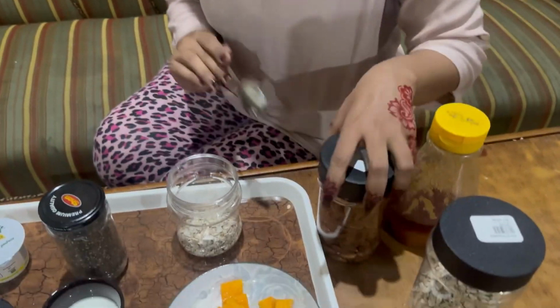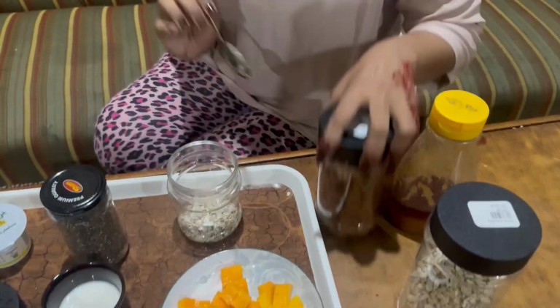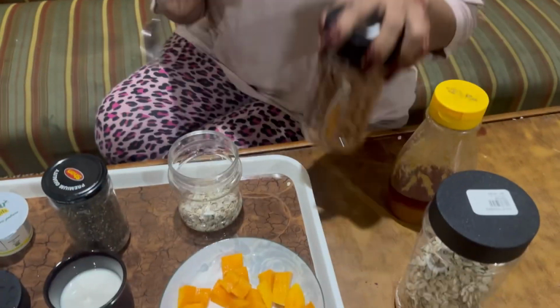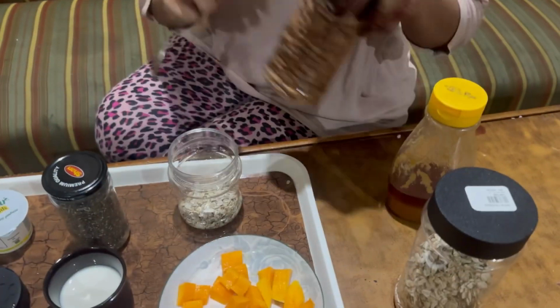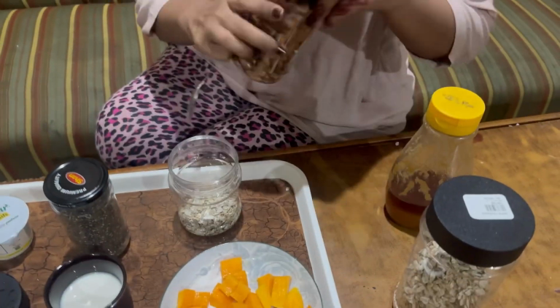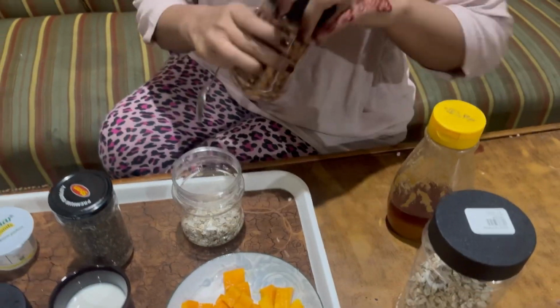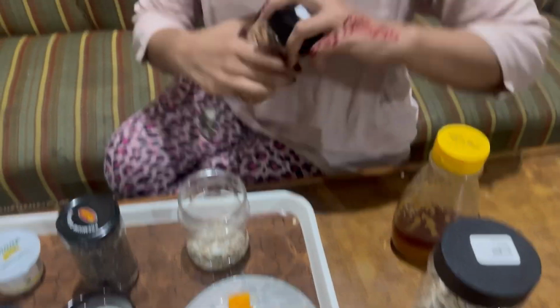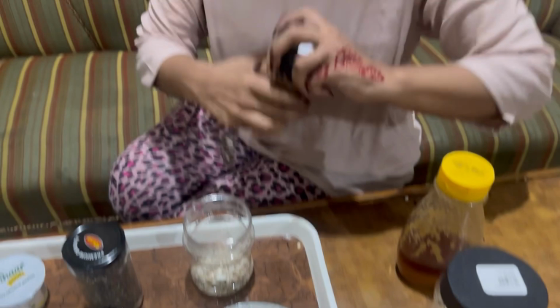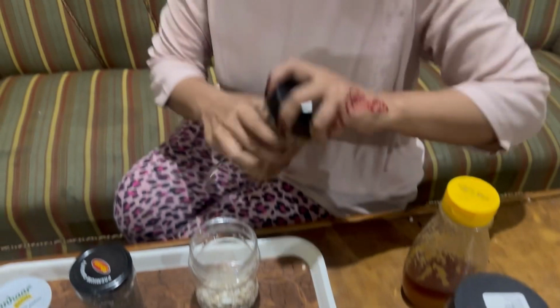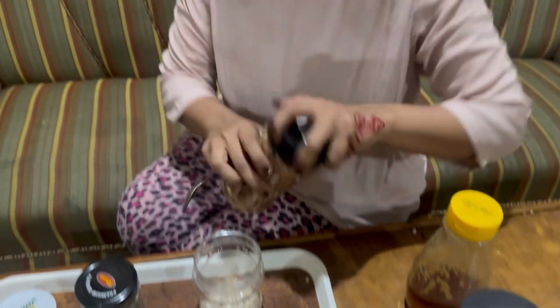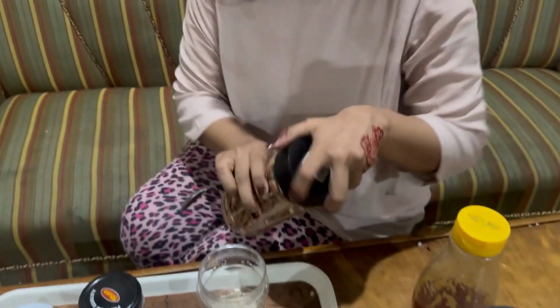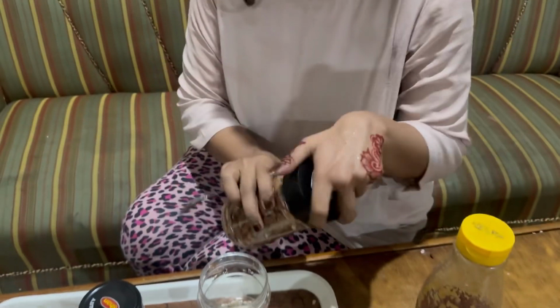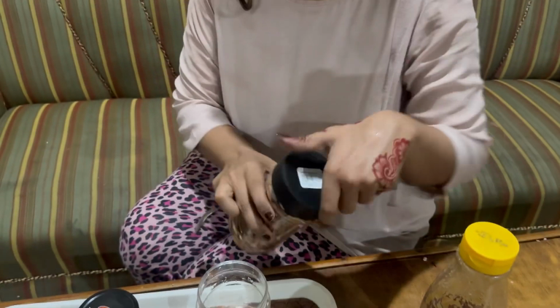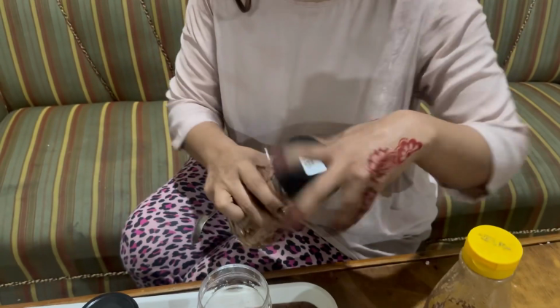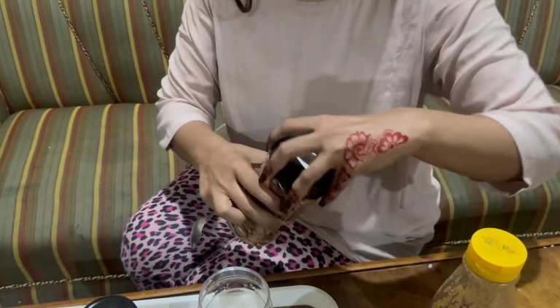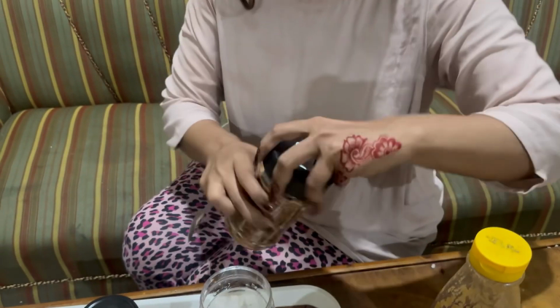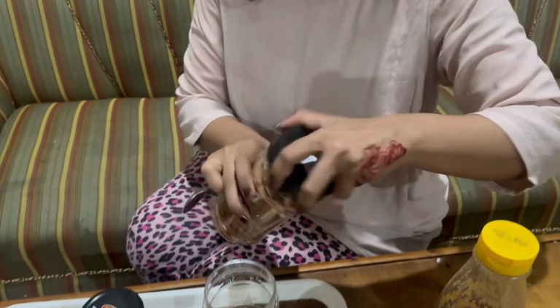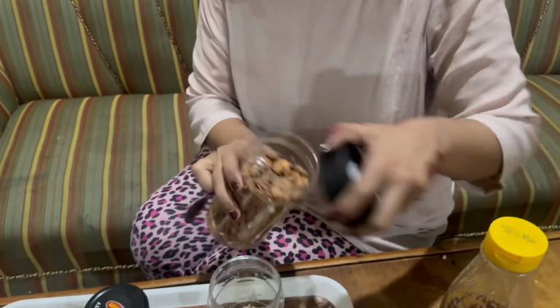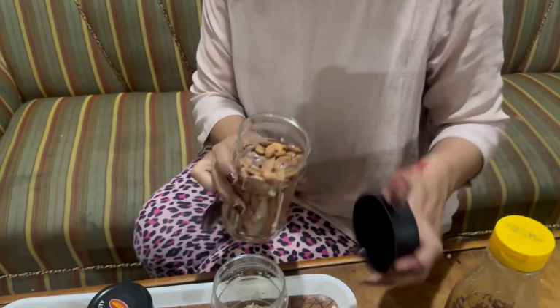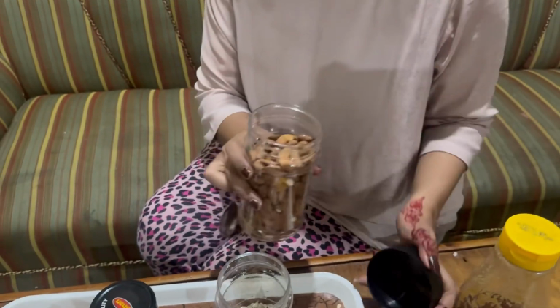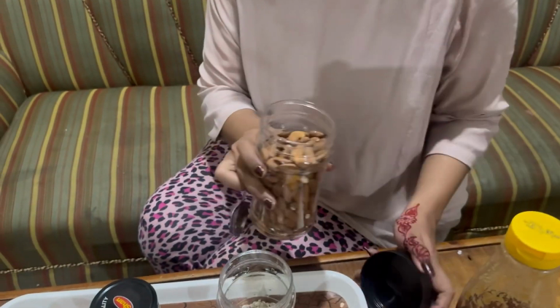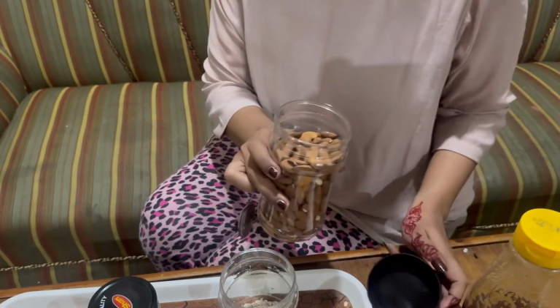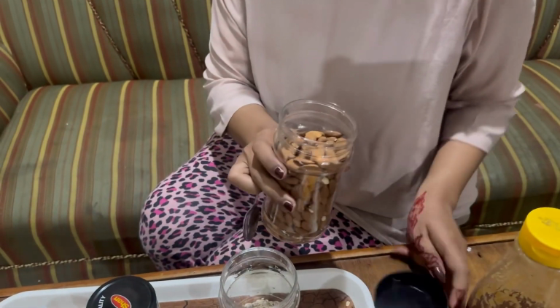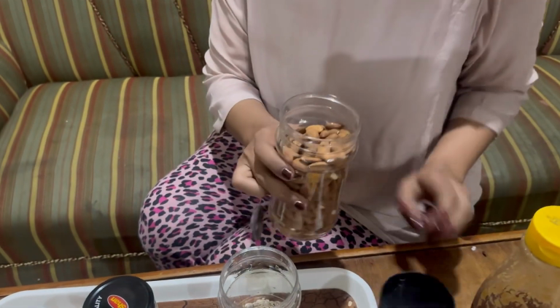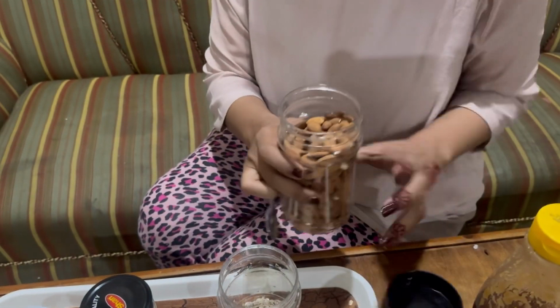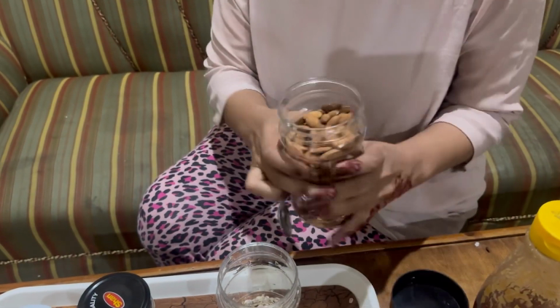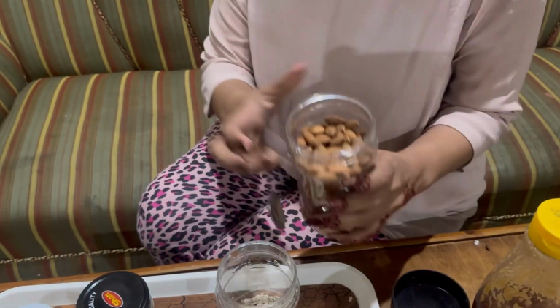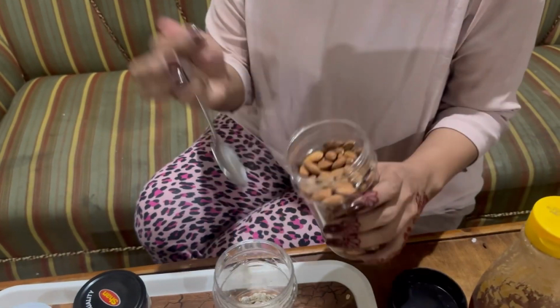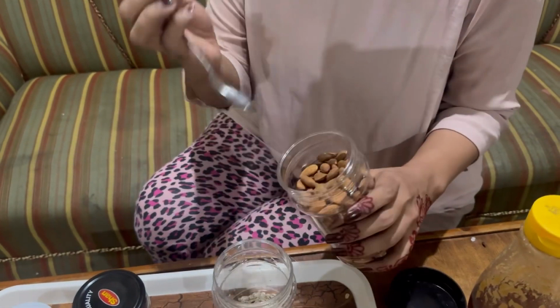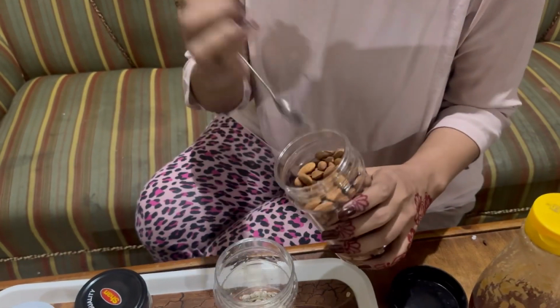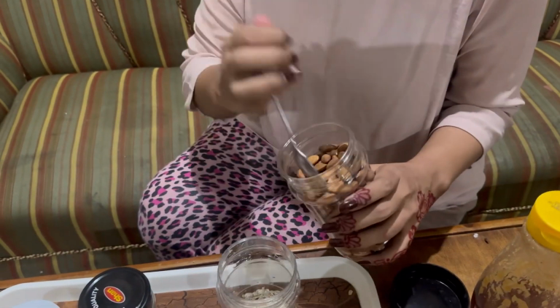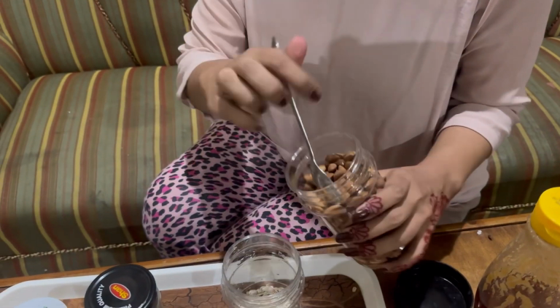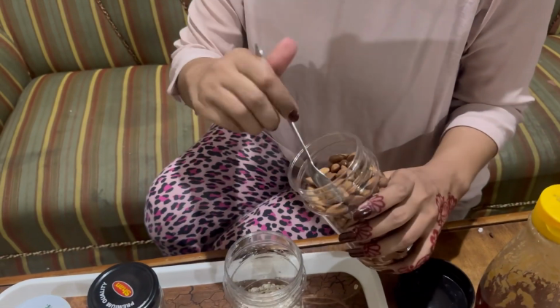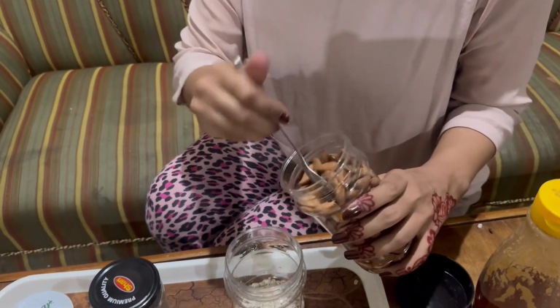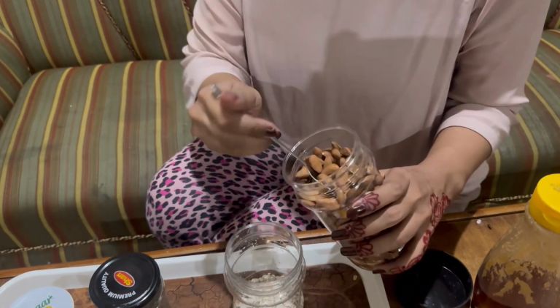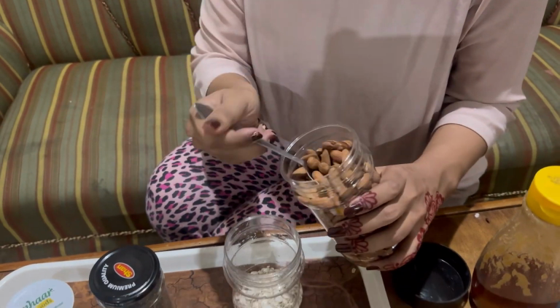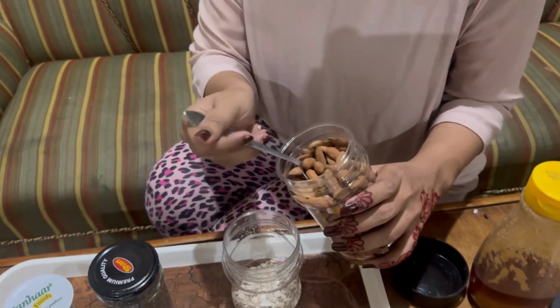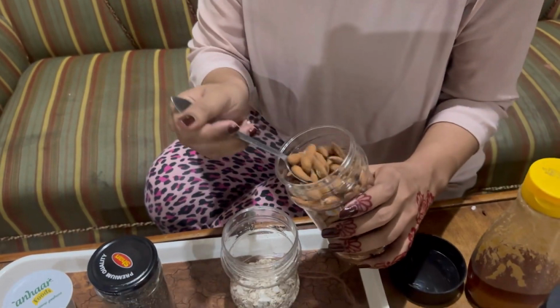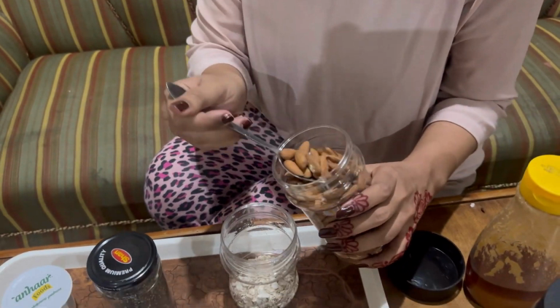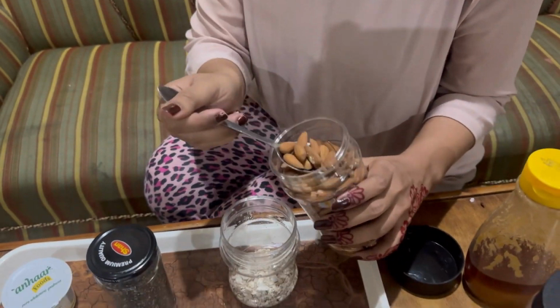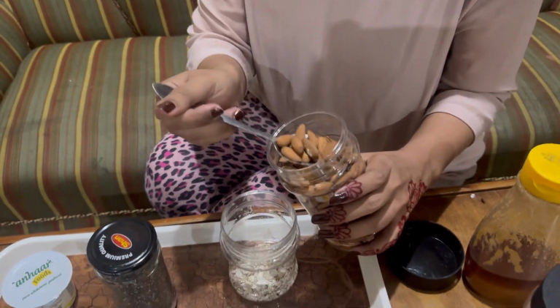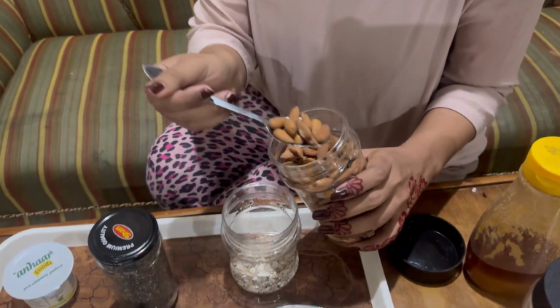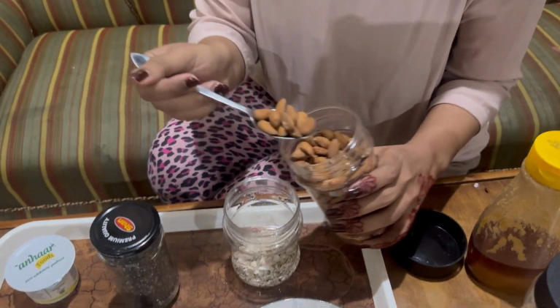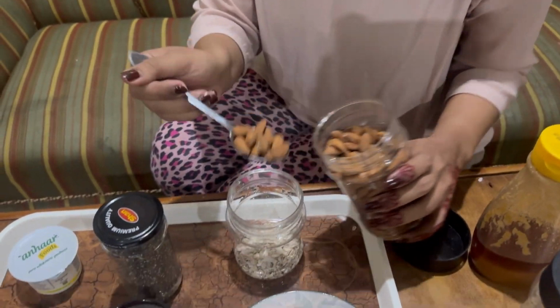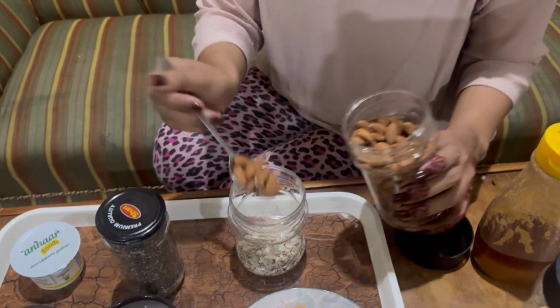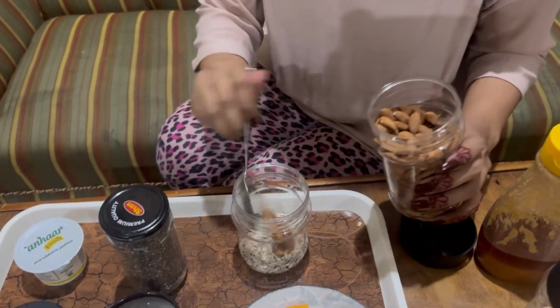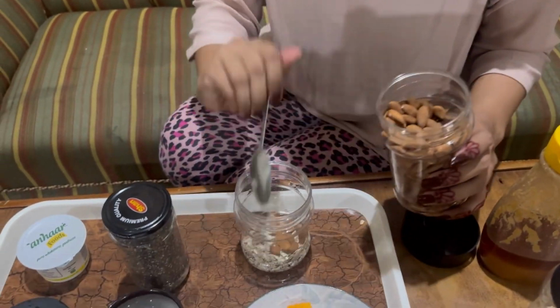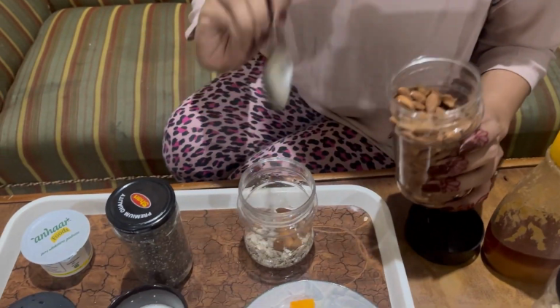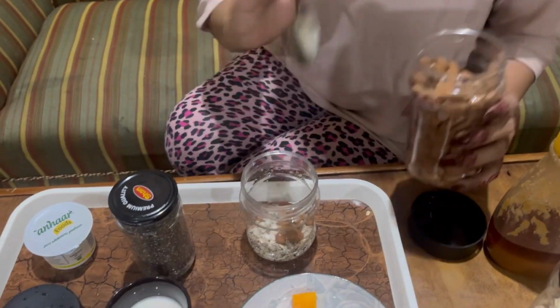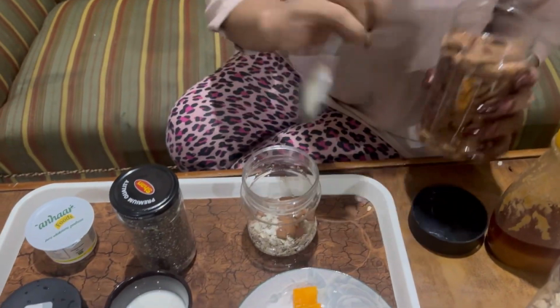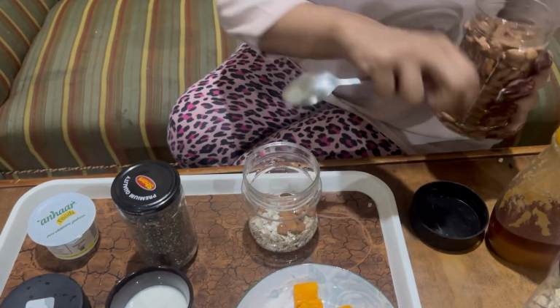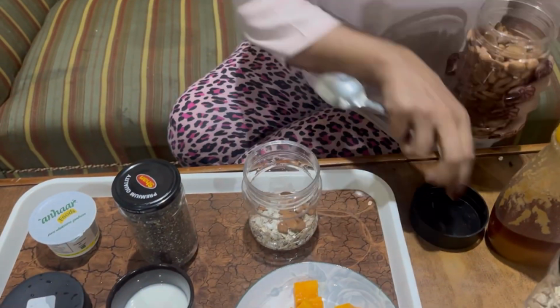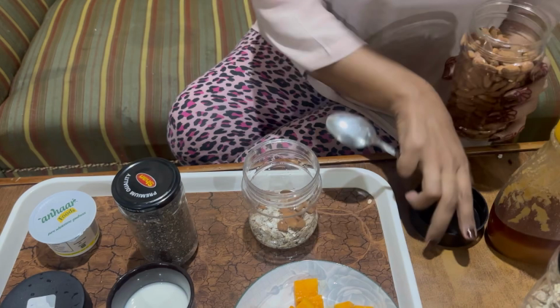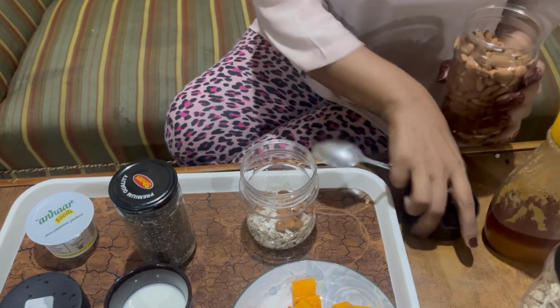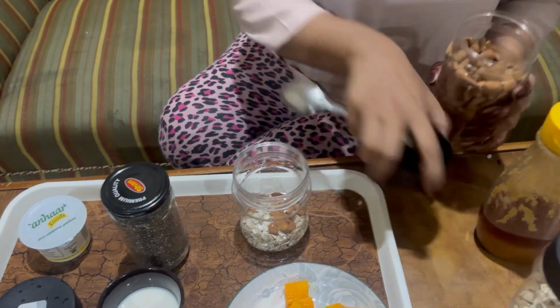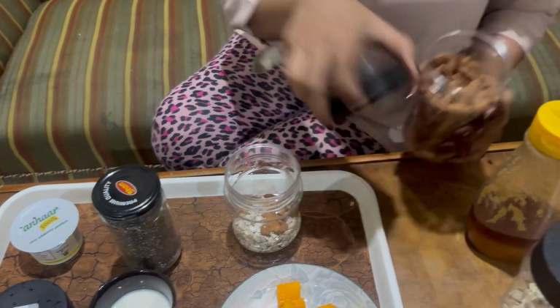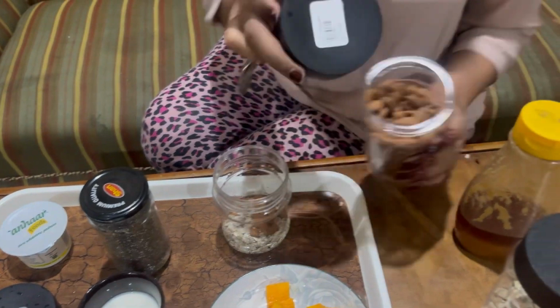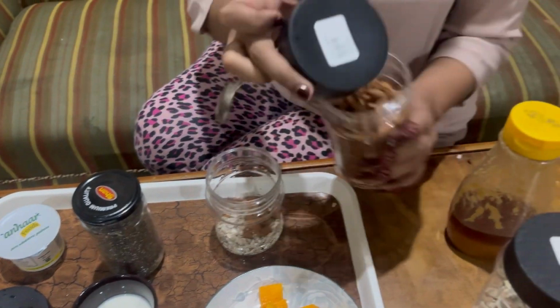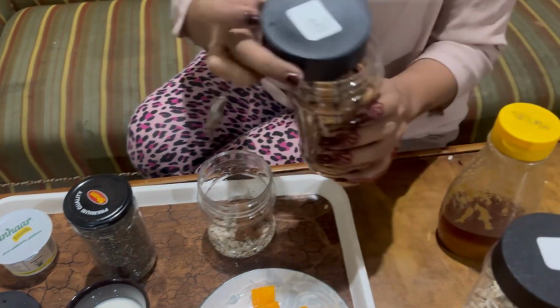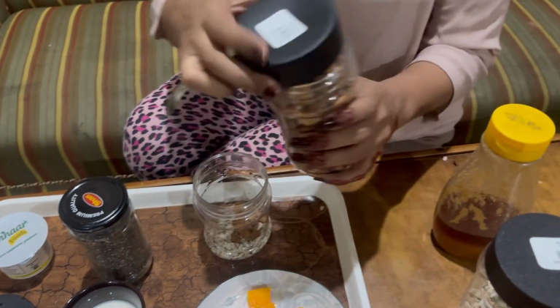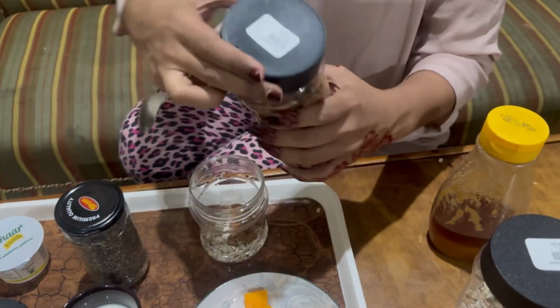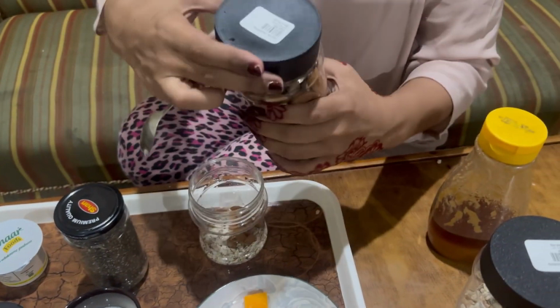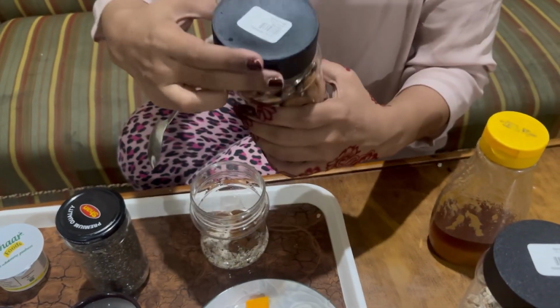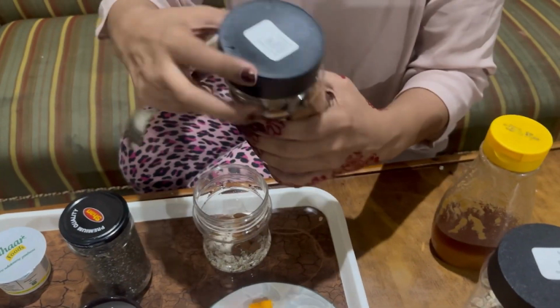We will put it in. You can also crush it, but I like it this way. I will add some almonds.